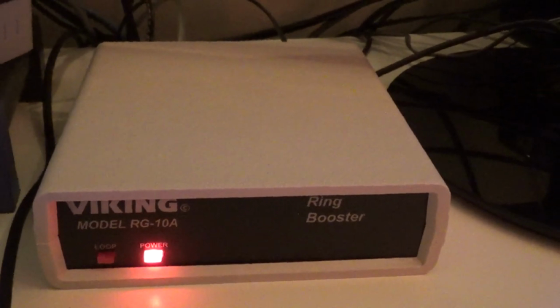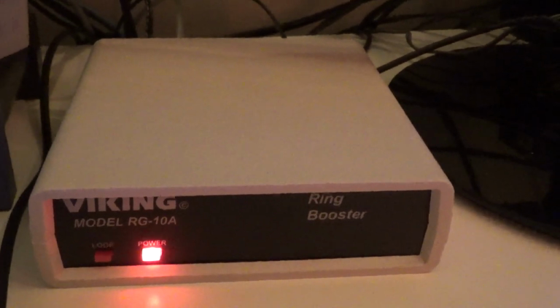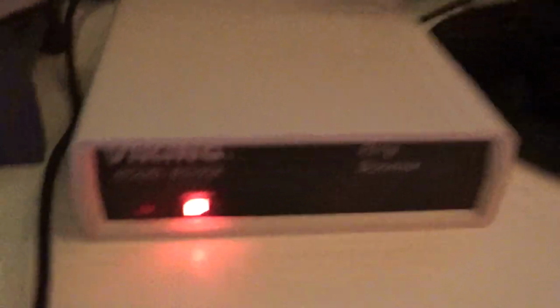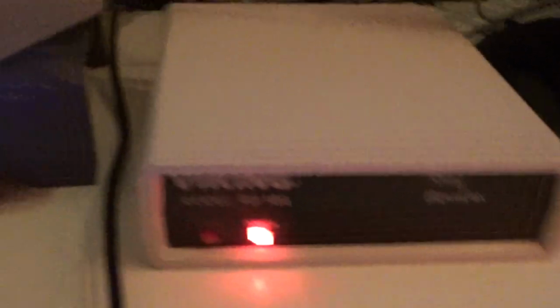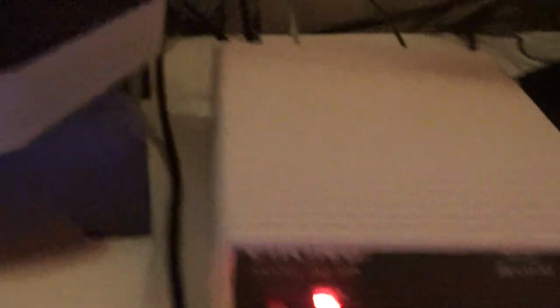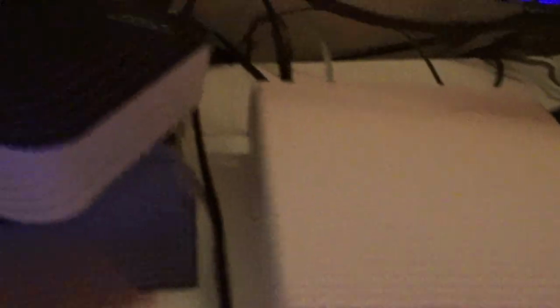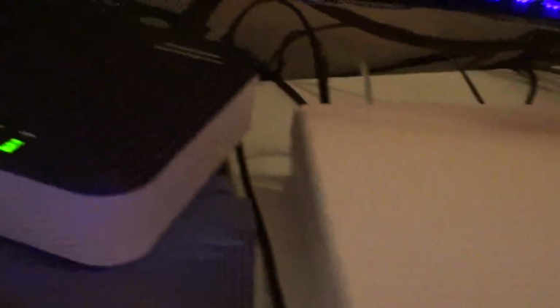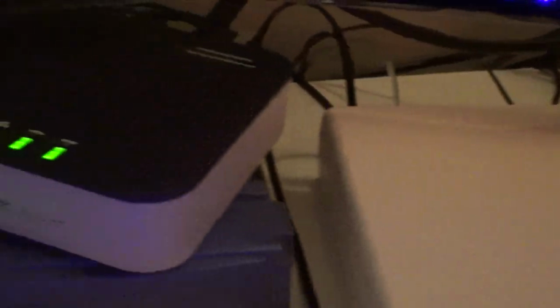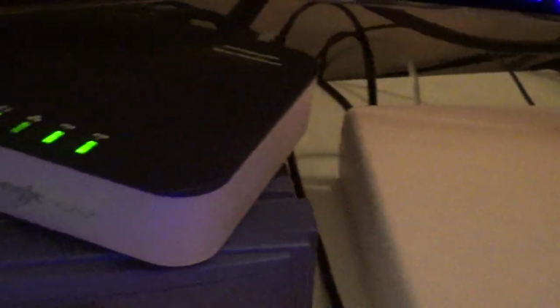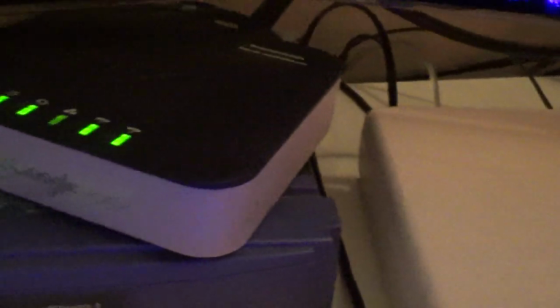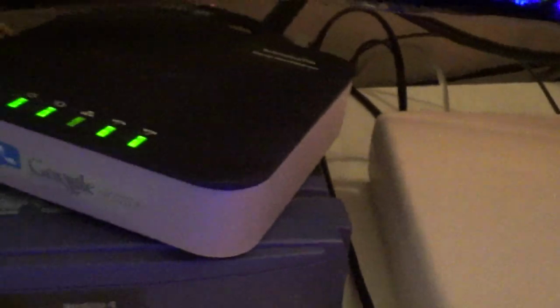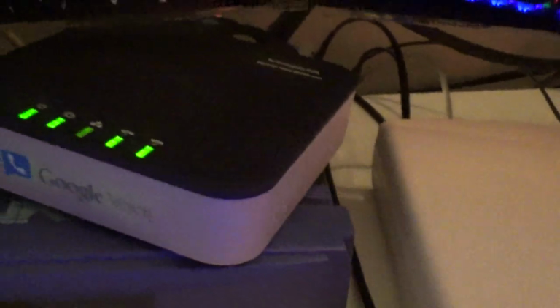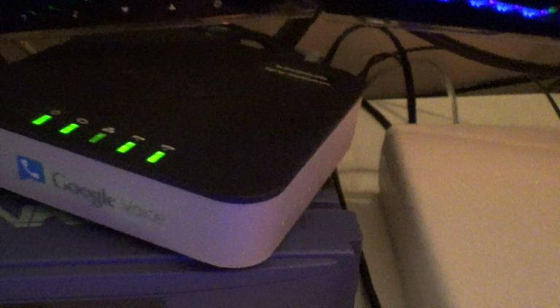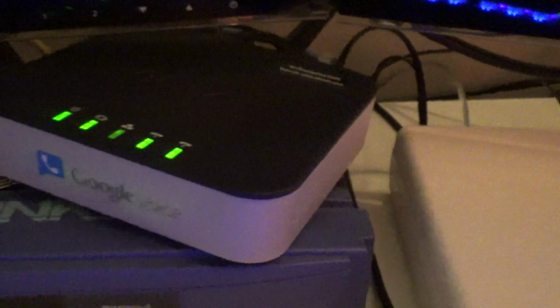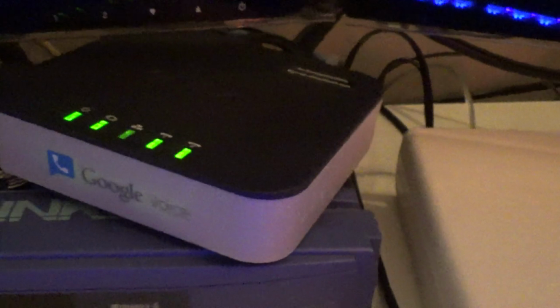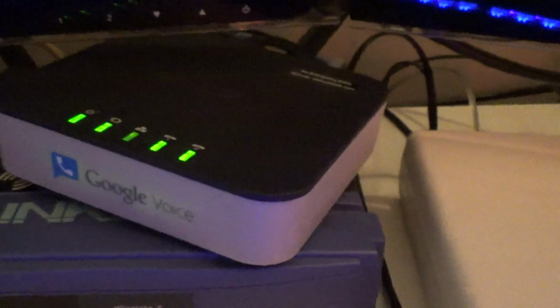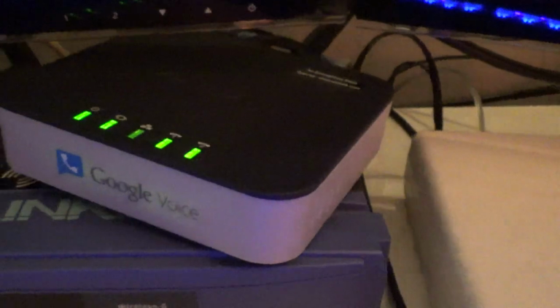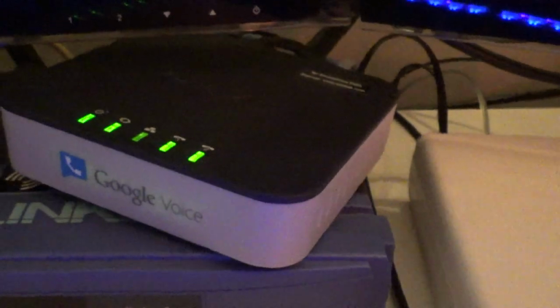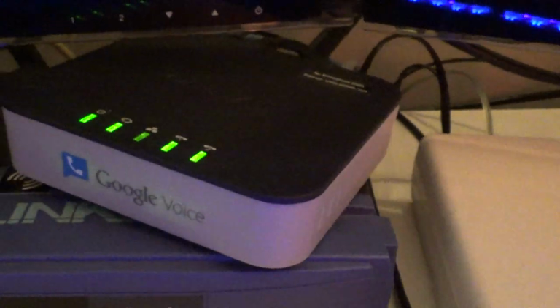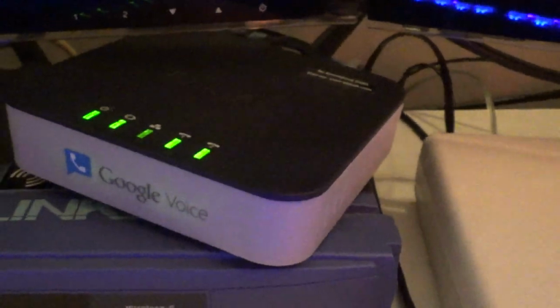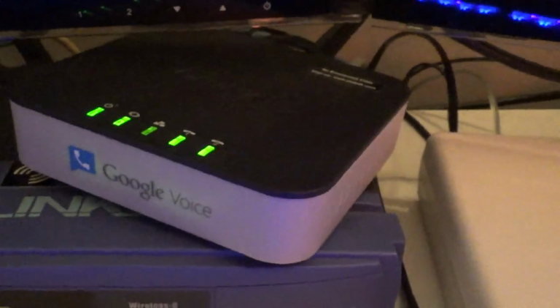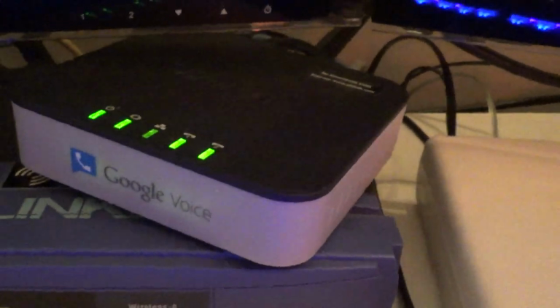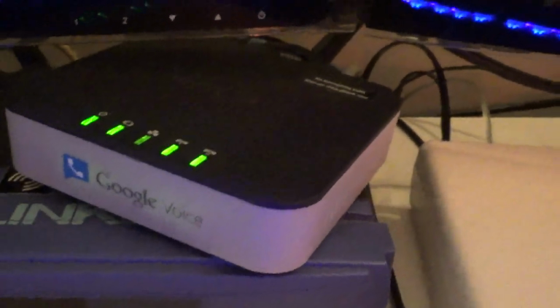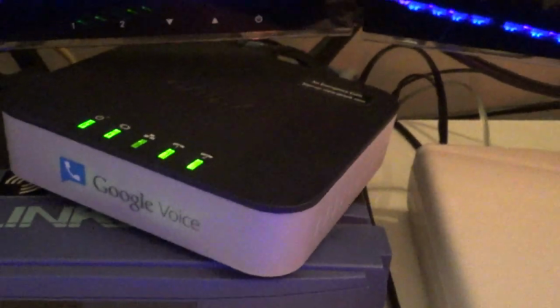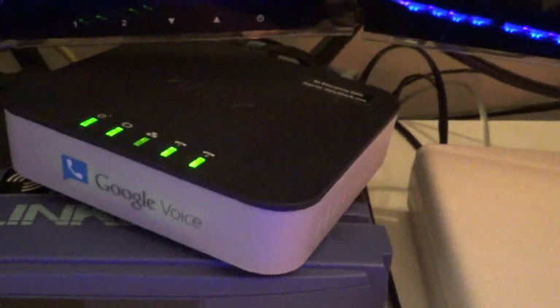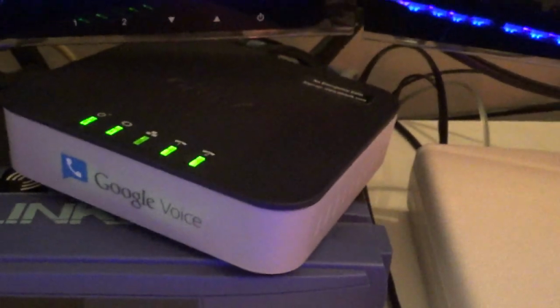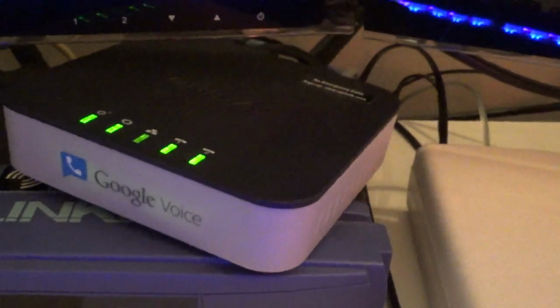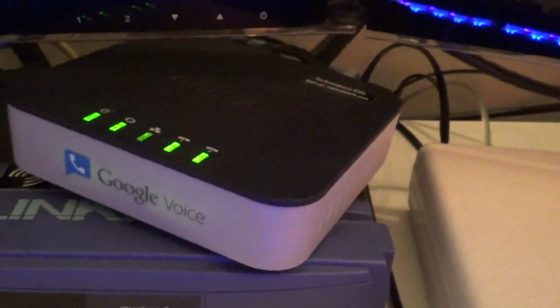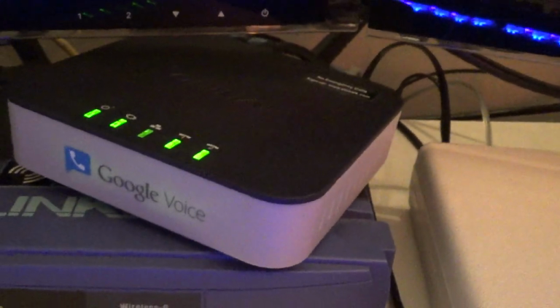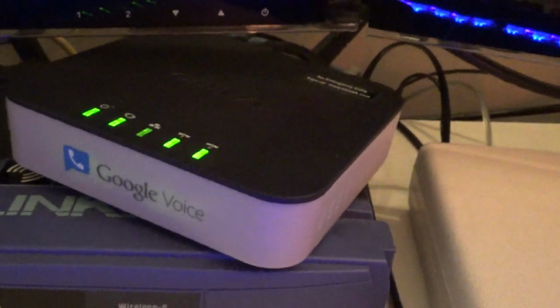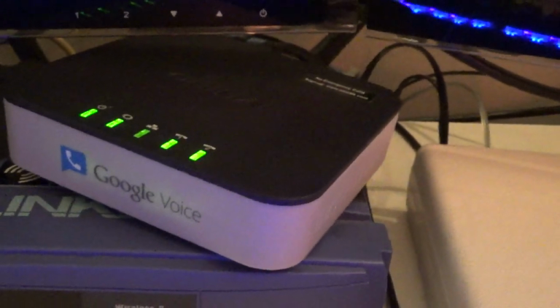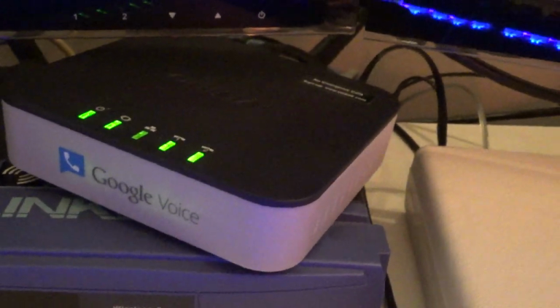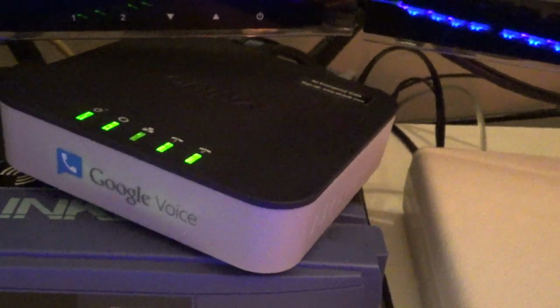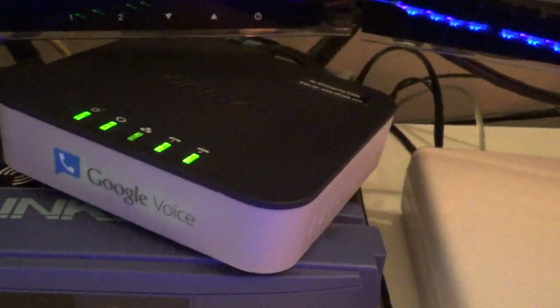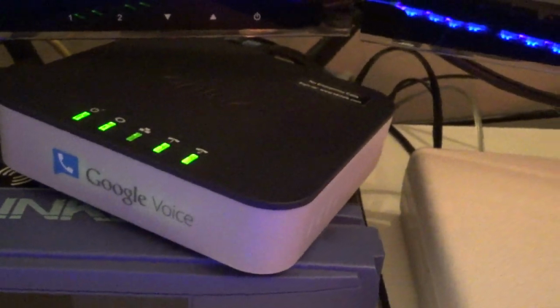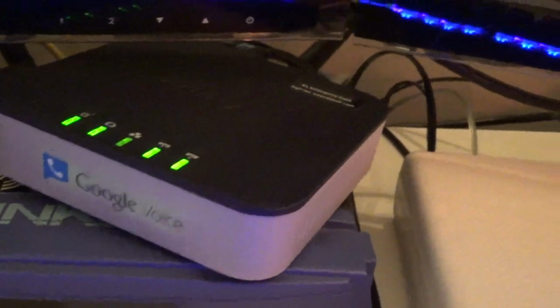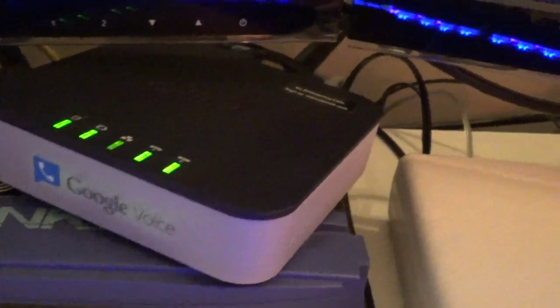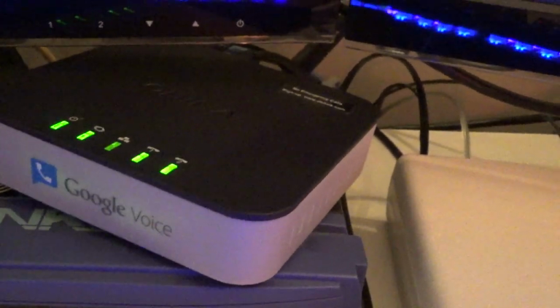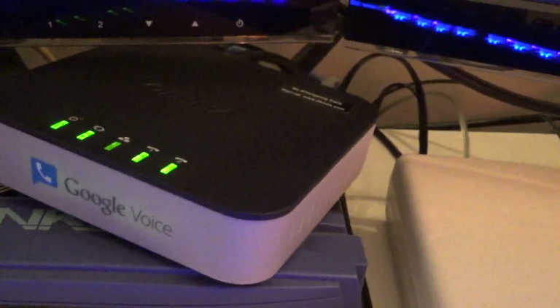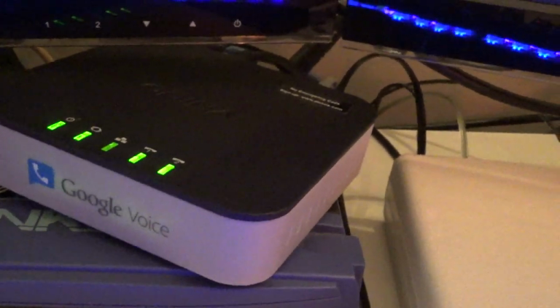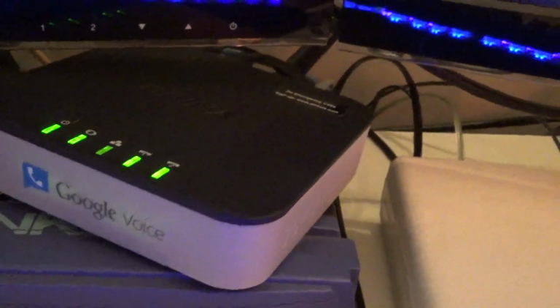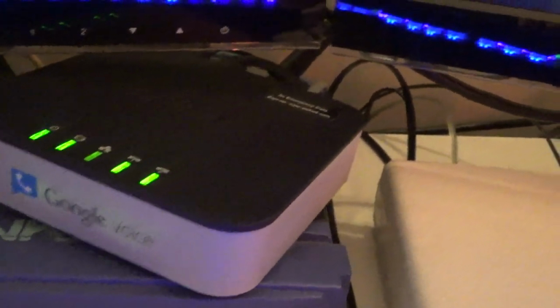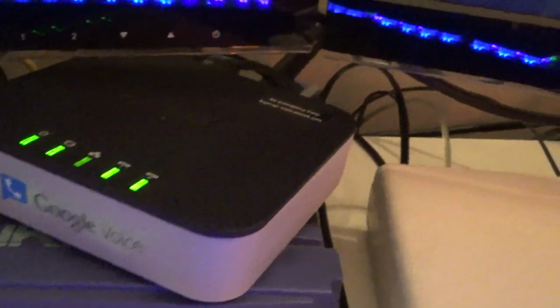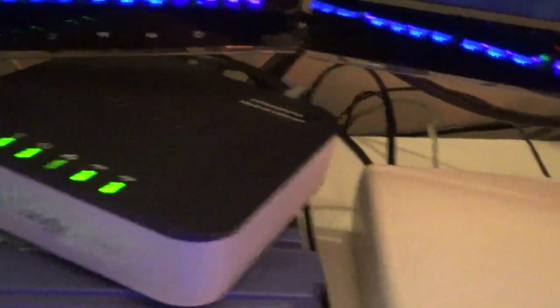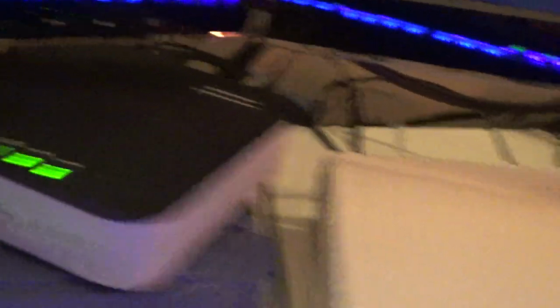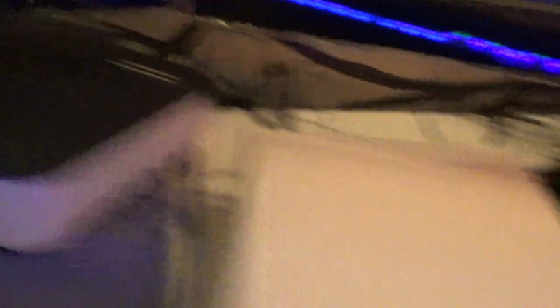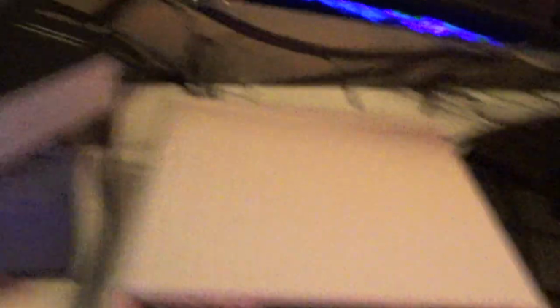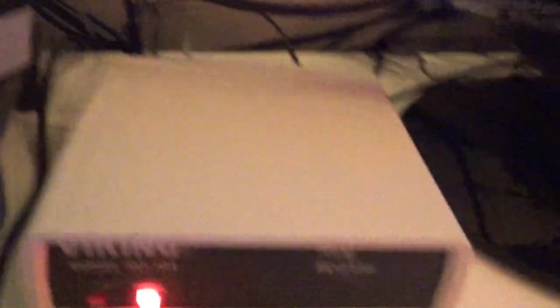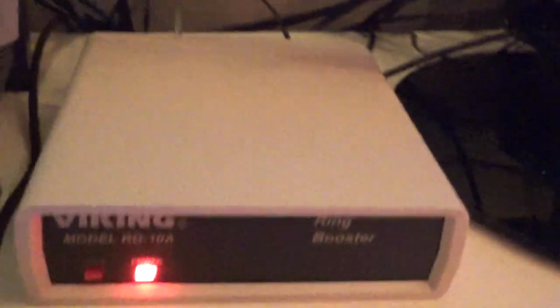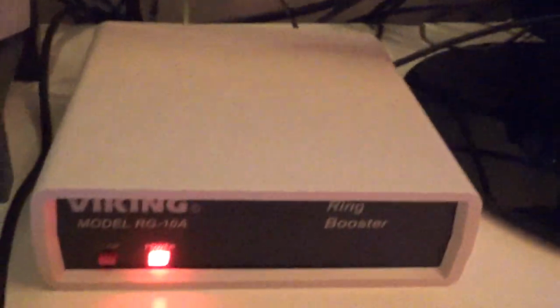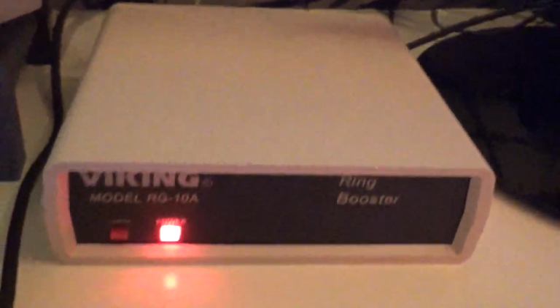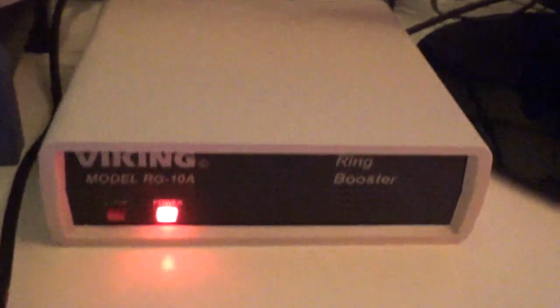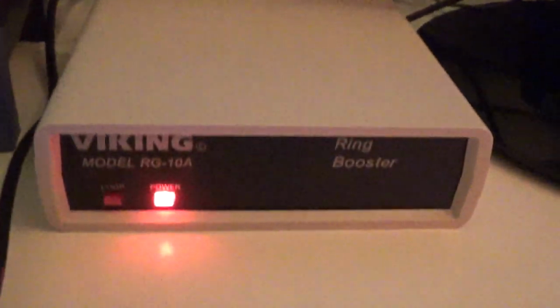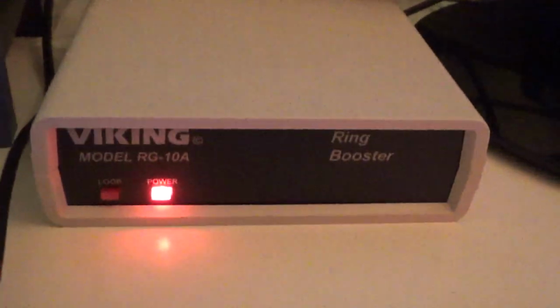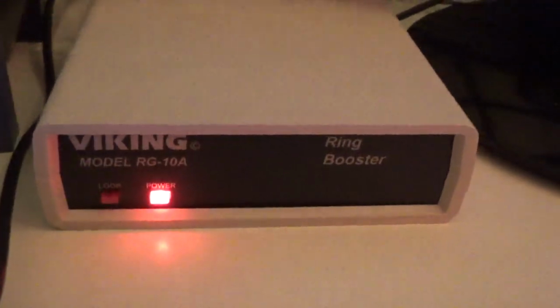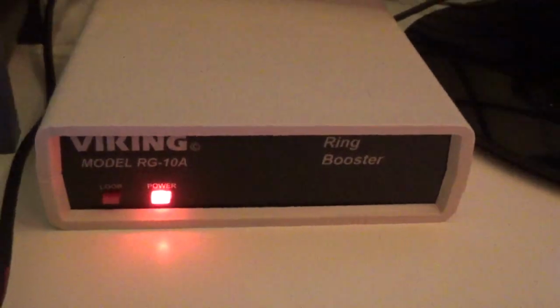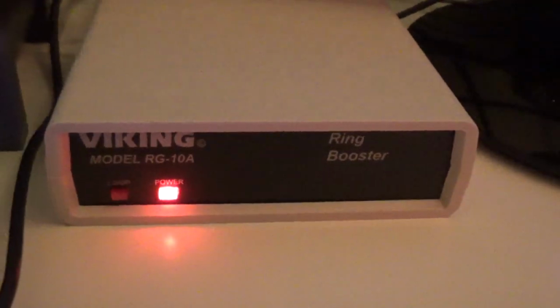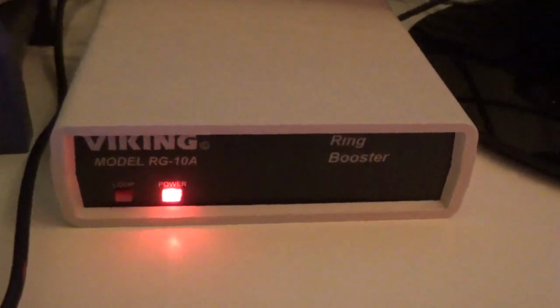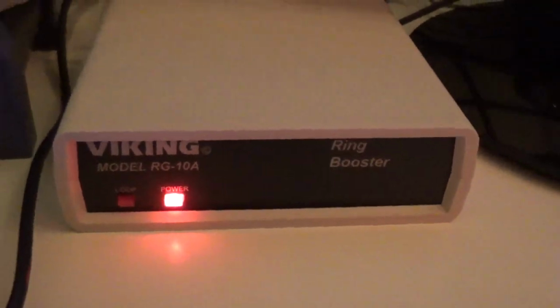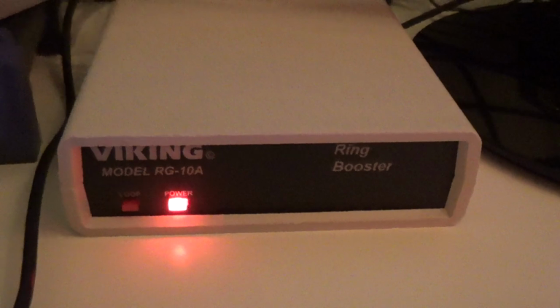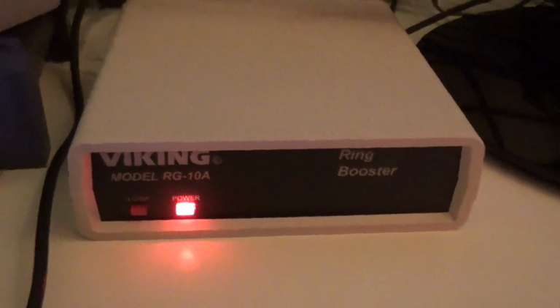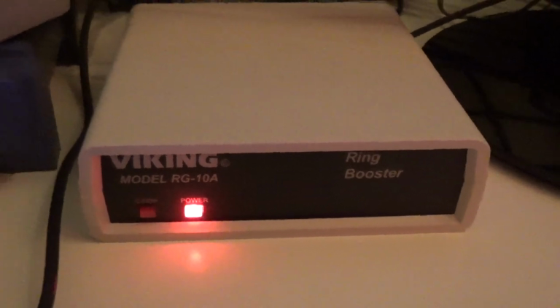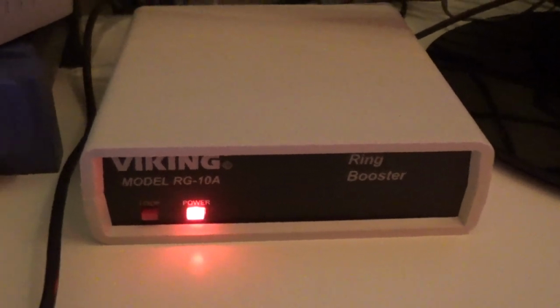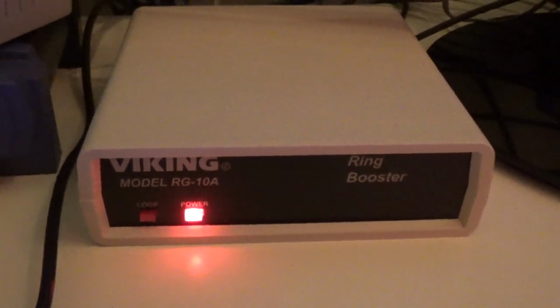Without this thing I would only get 2 bell rings and would have problems. So it's definitely doing its job.